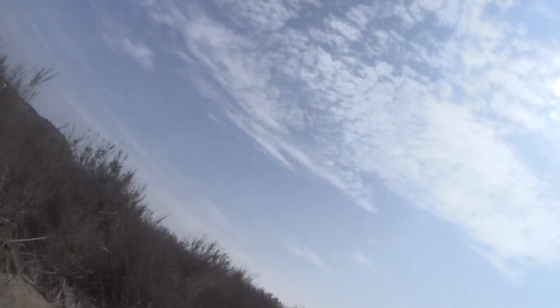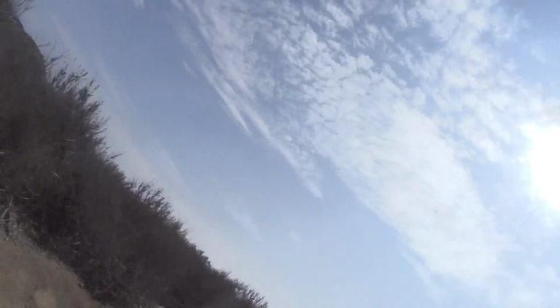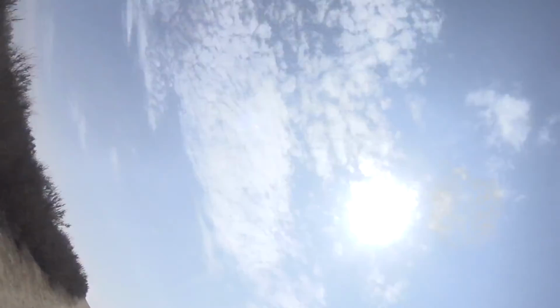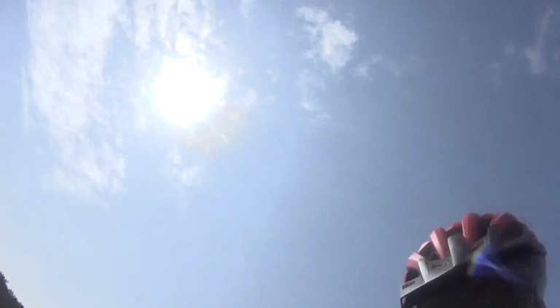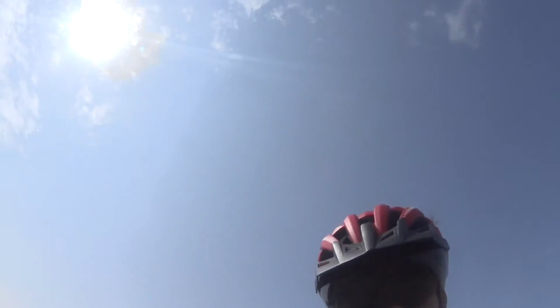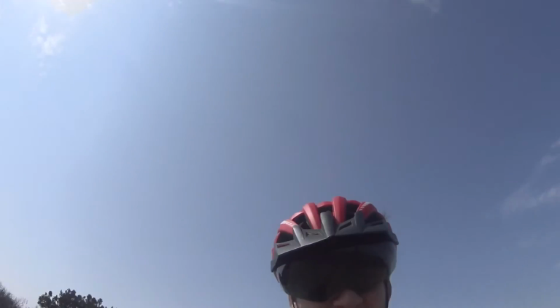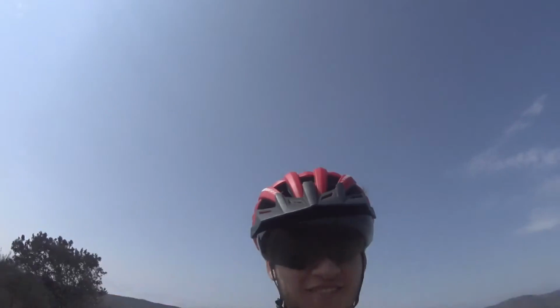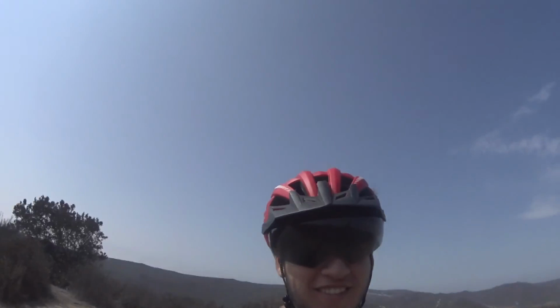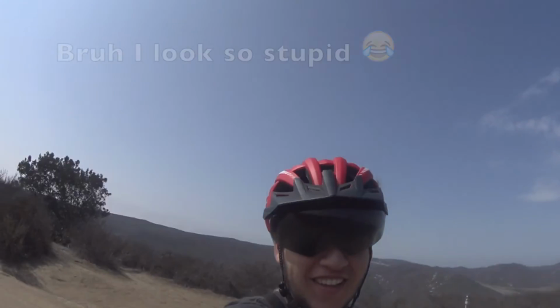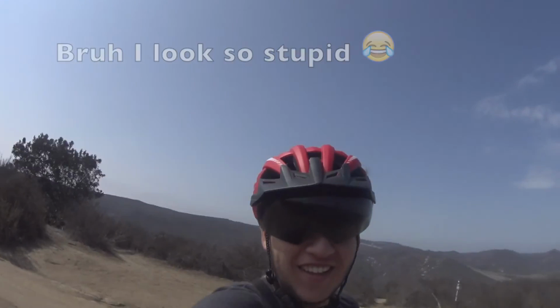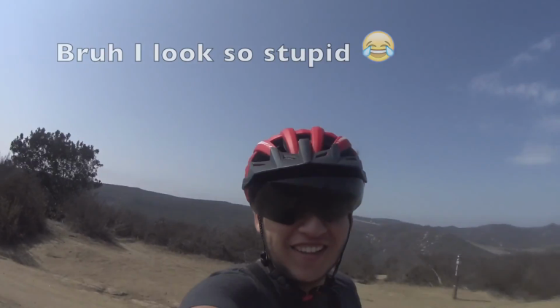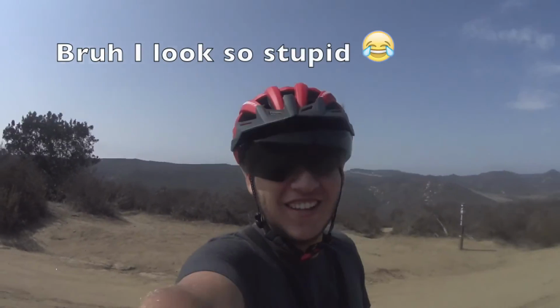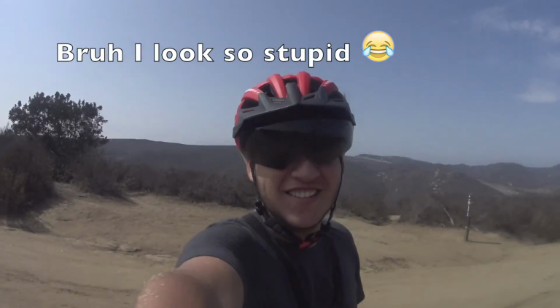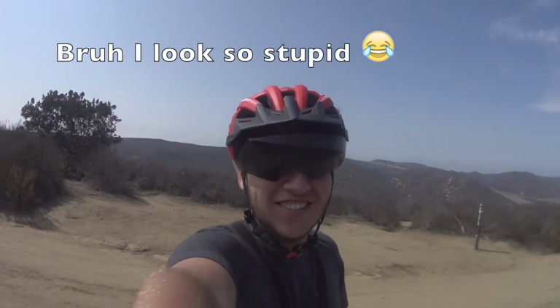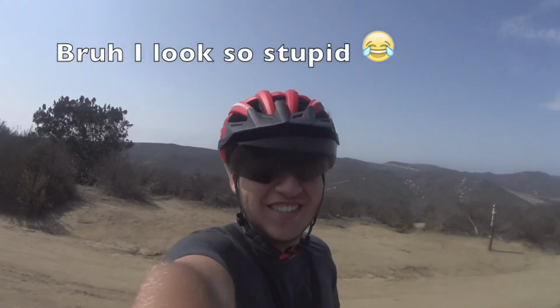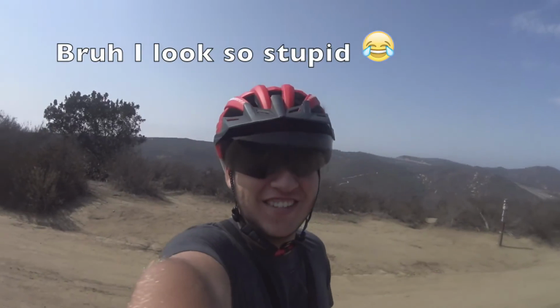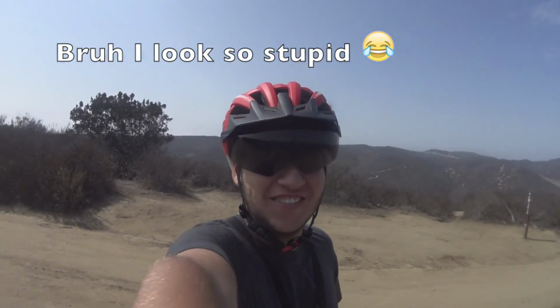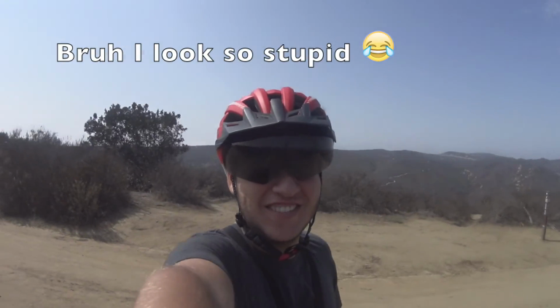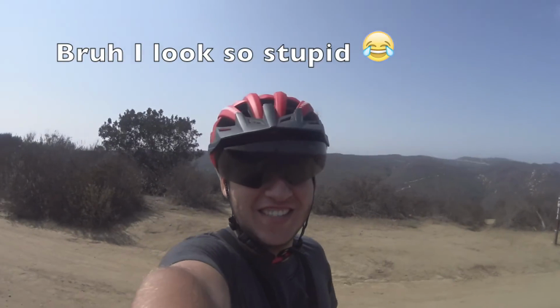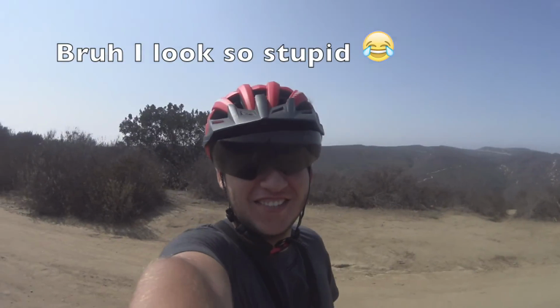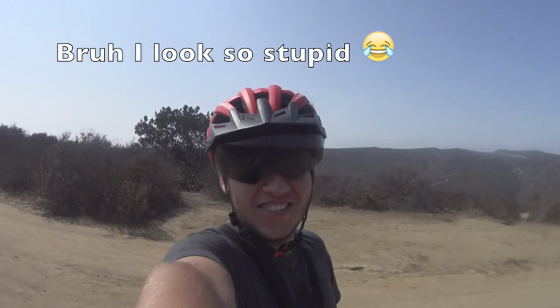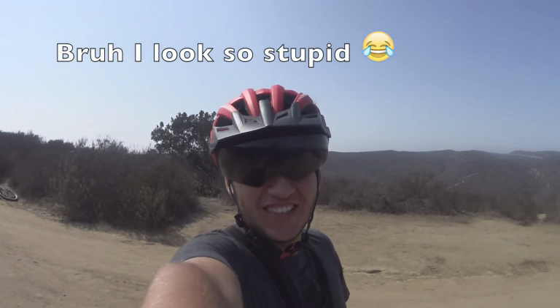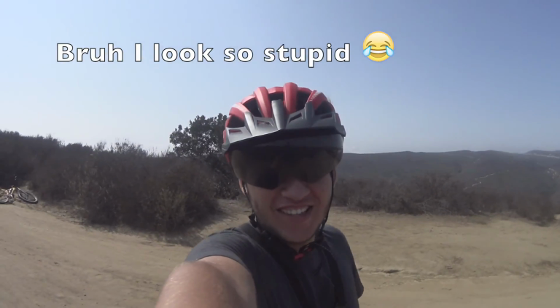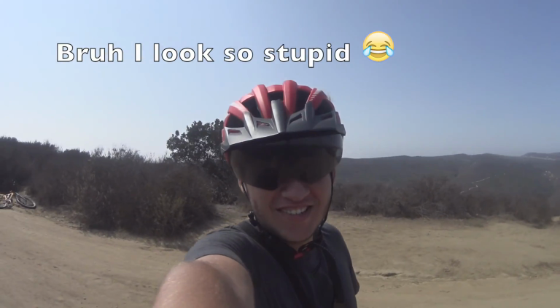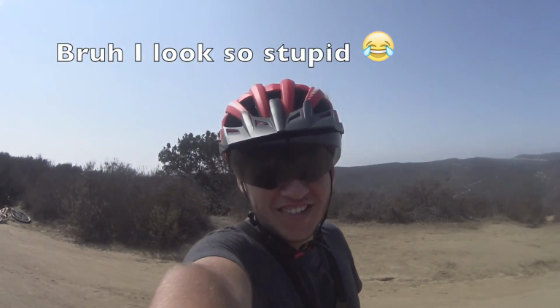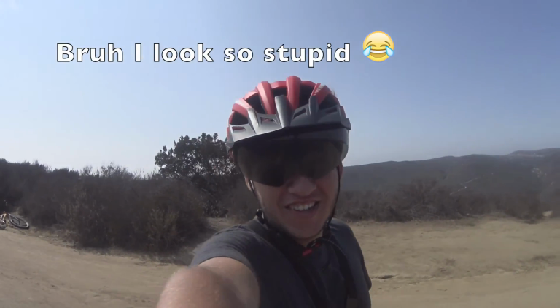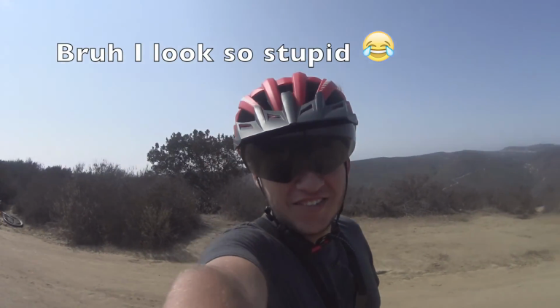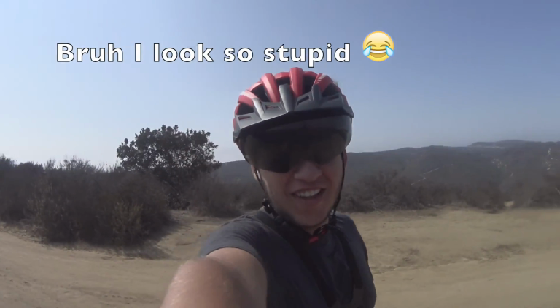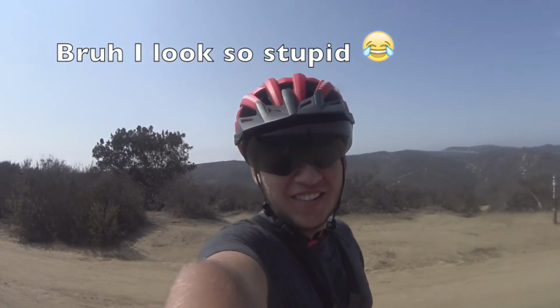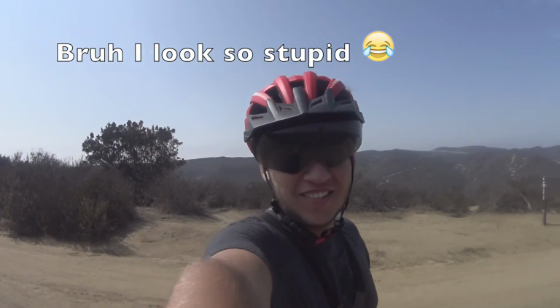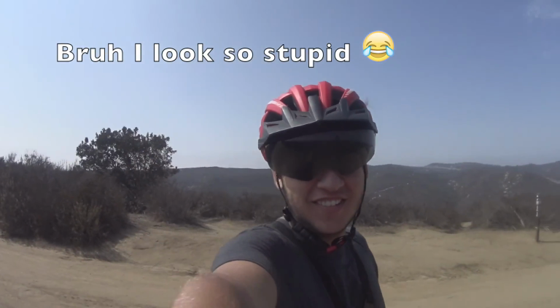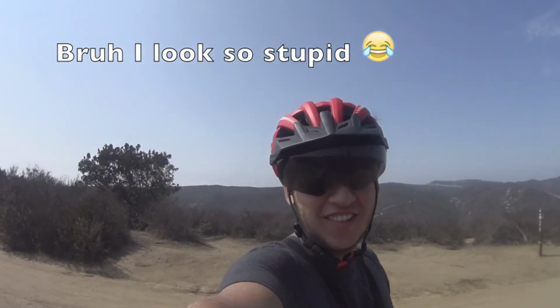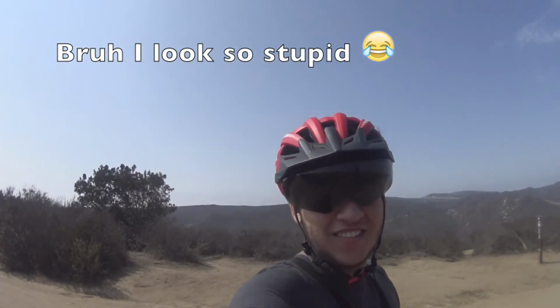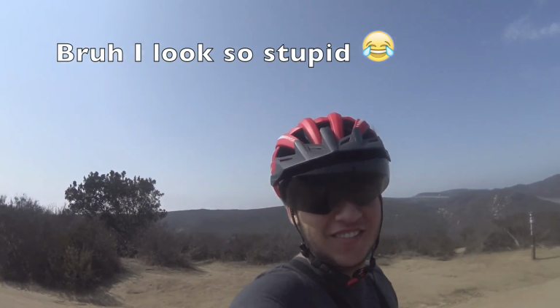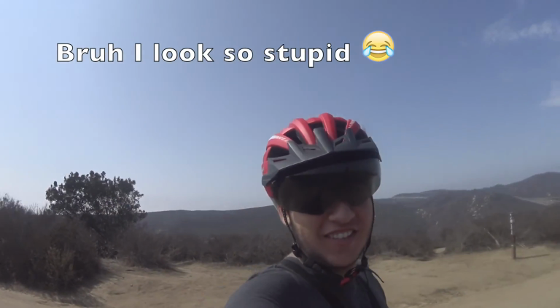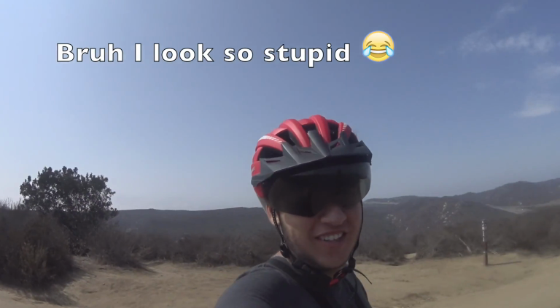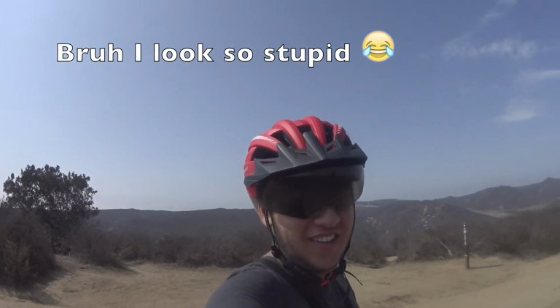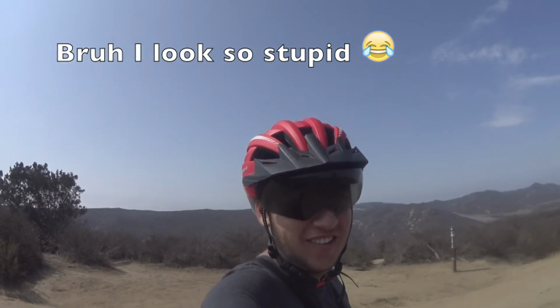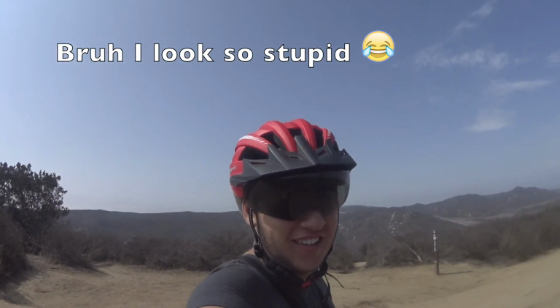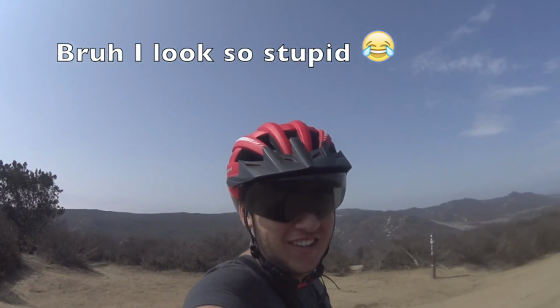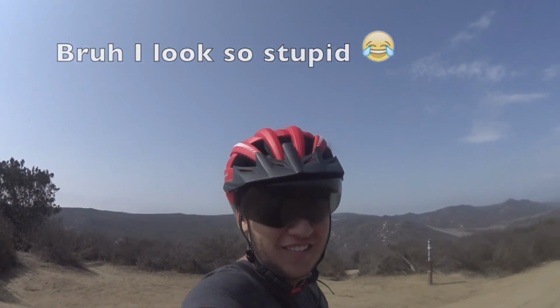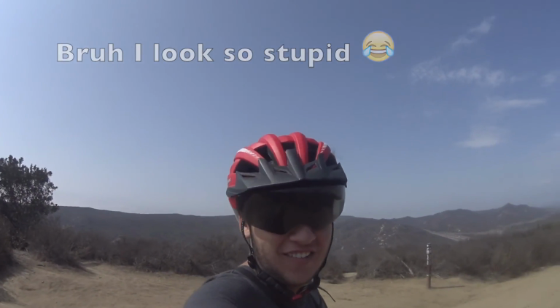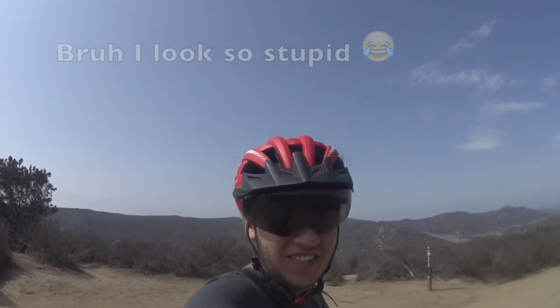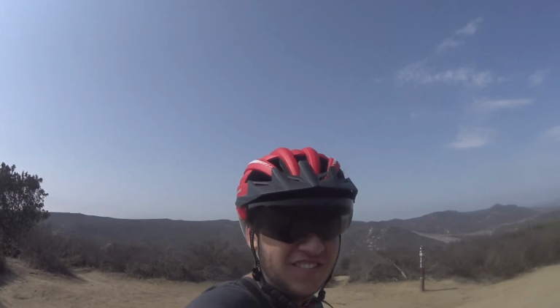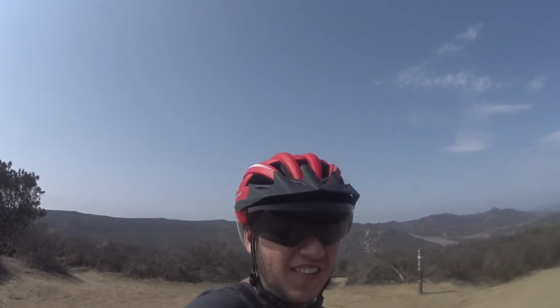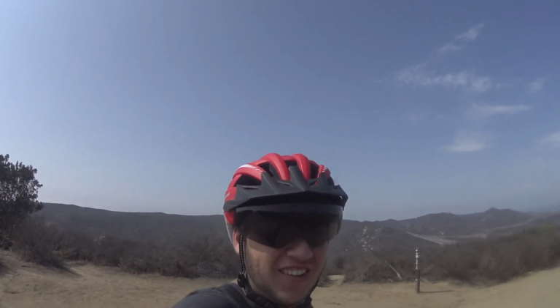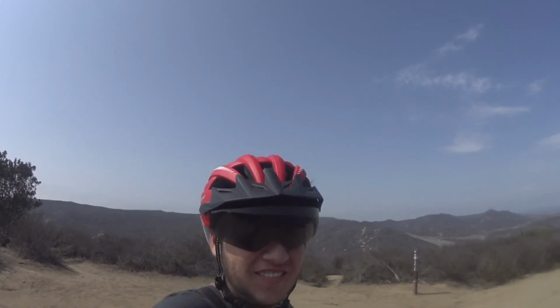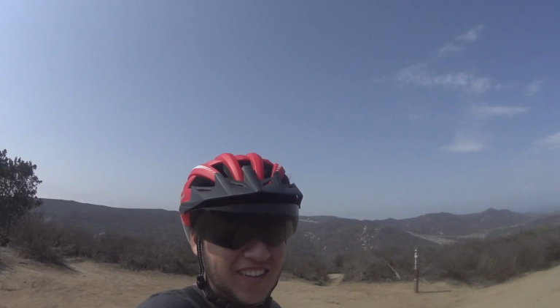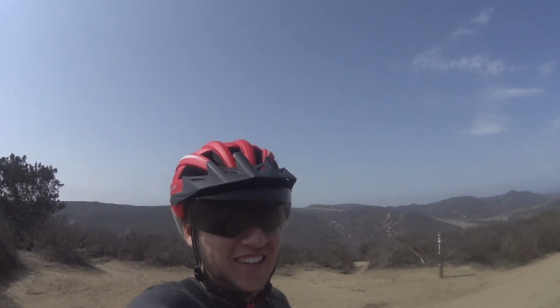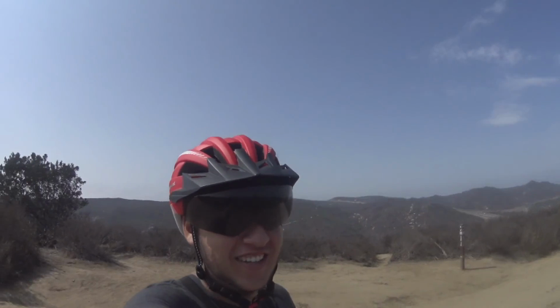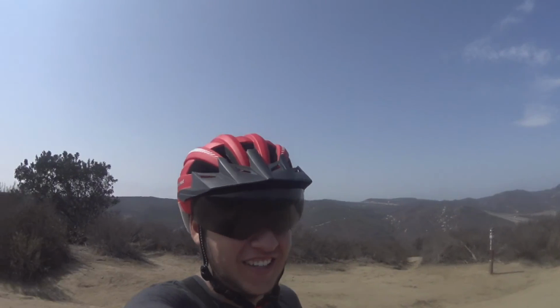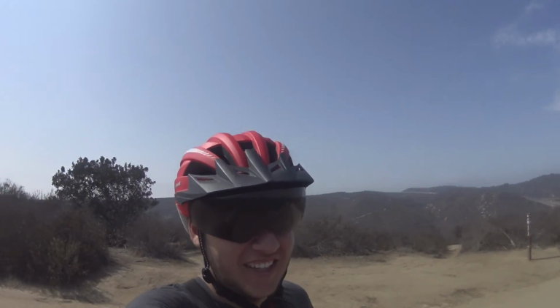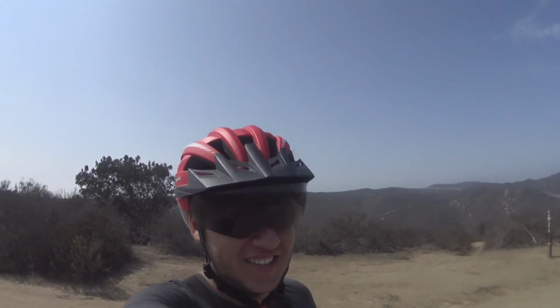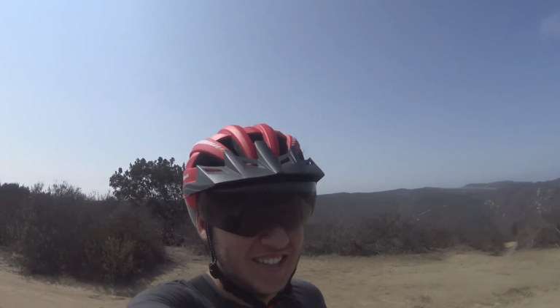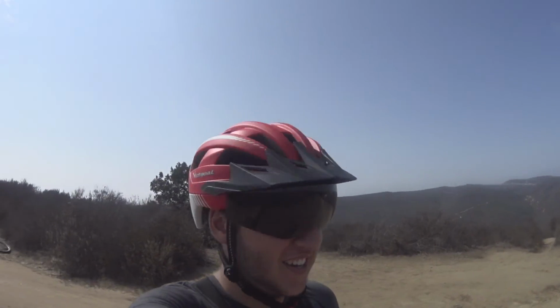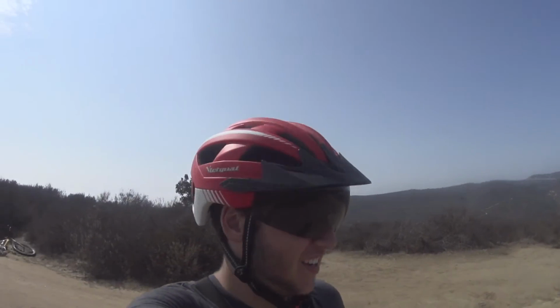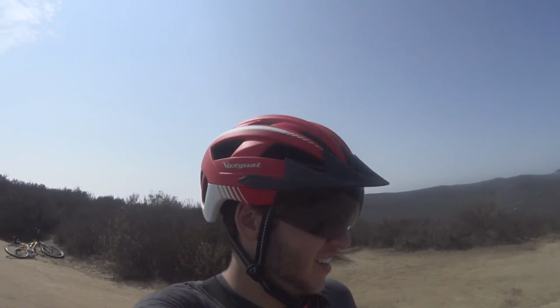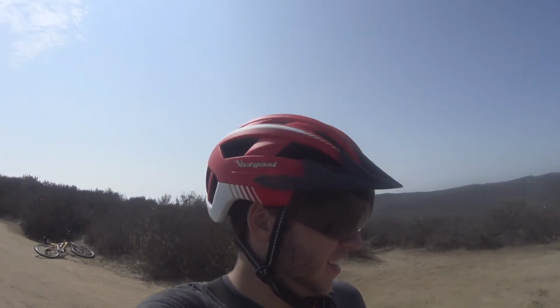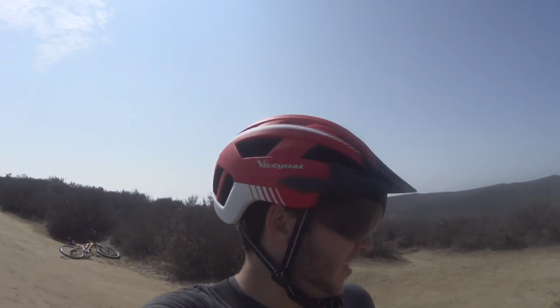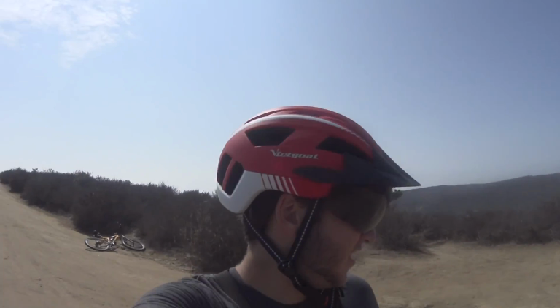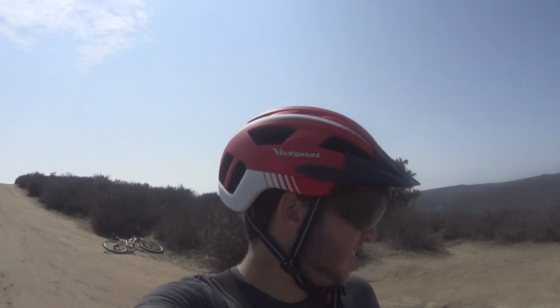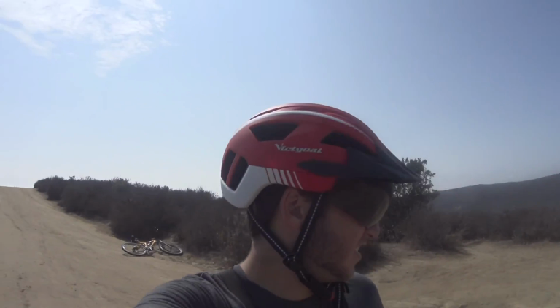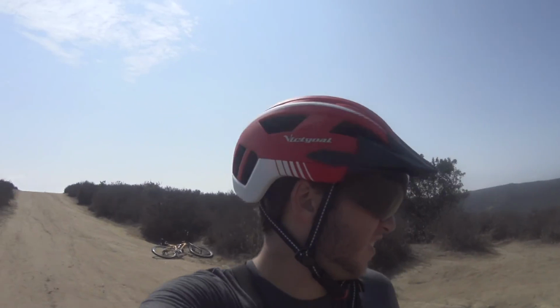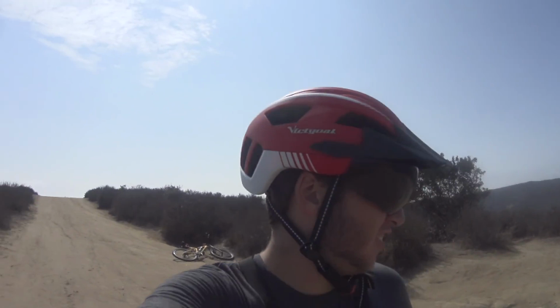Hey guys, what's up? It's A&B Legendary back with another video — mountain biking again today.